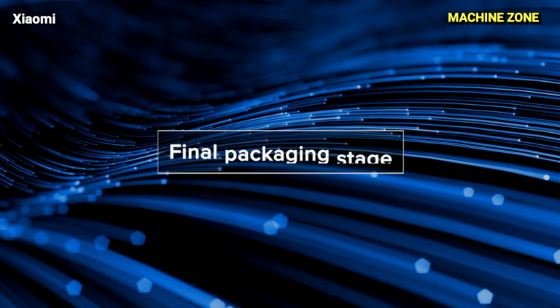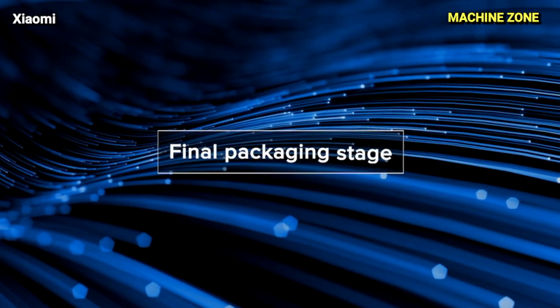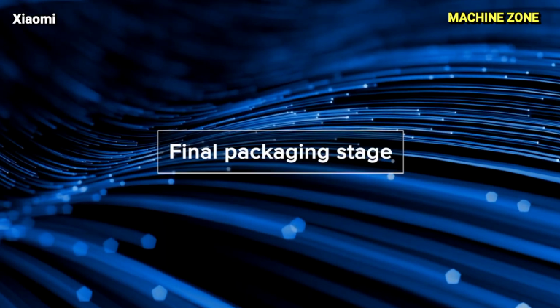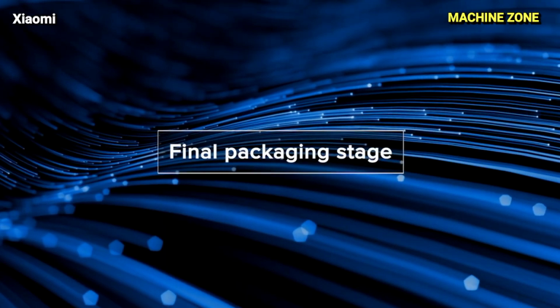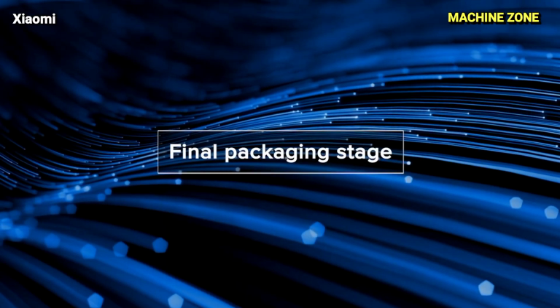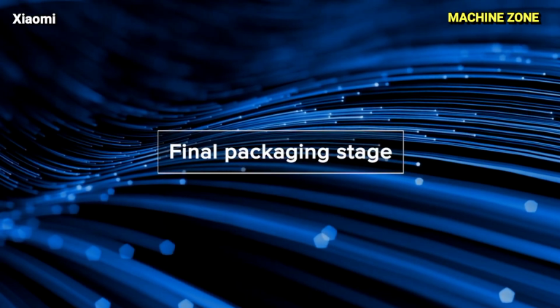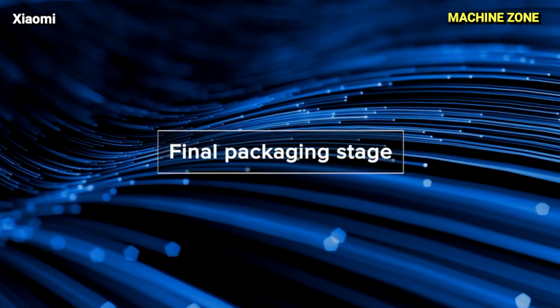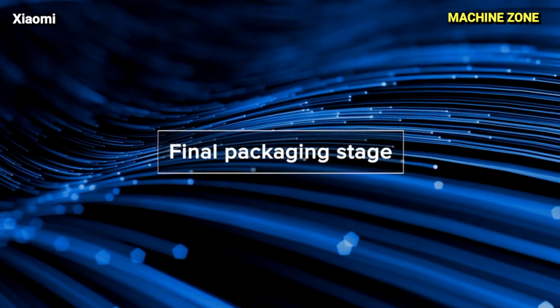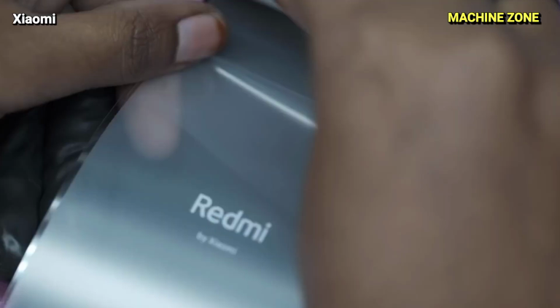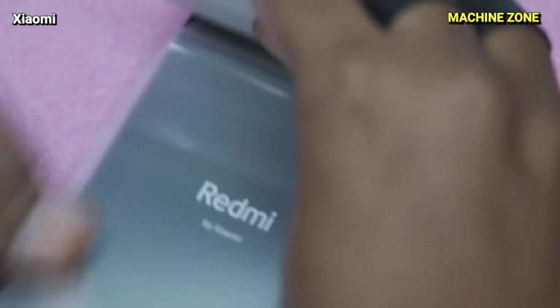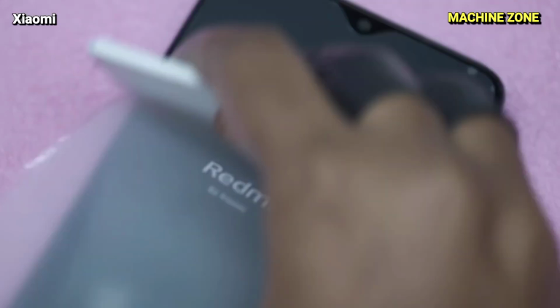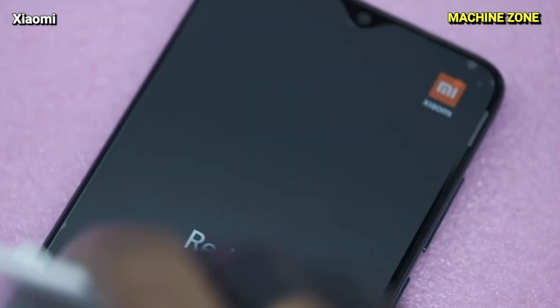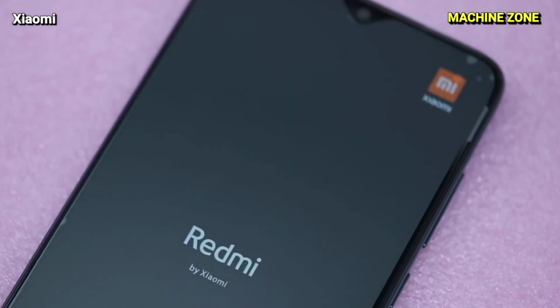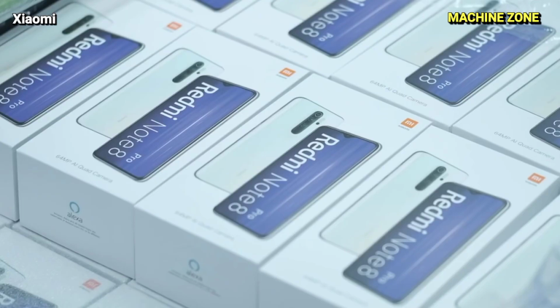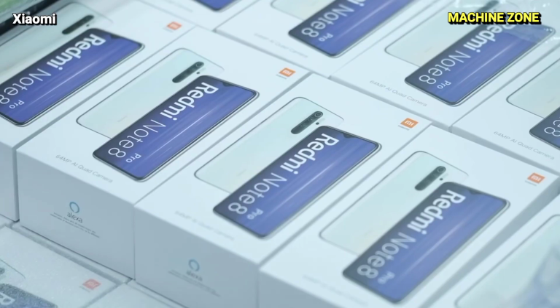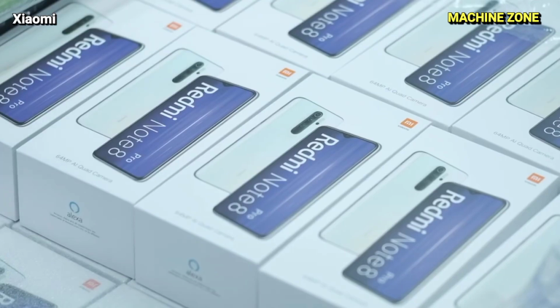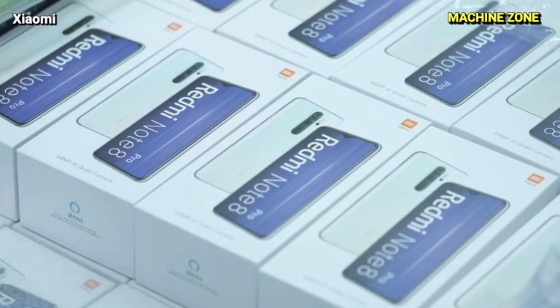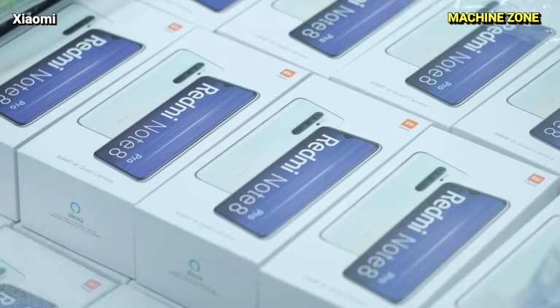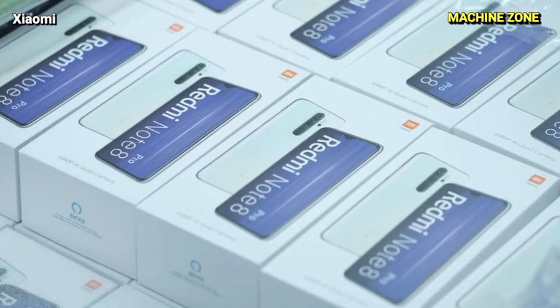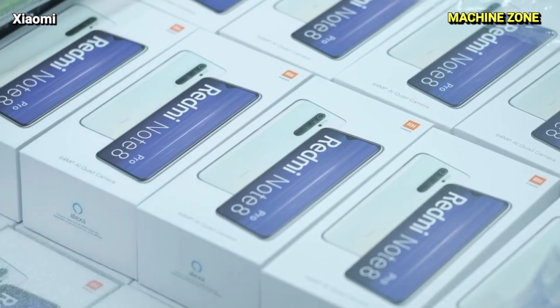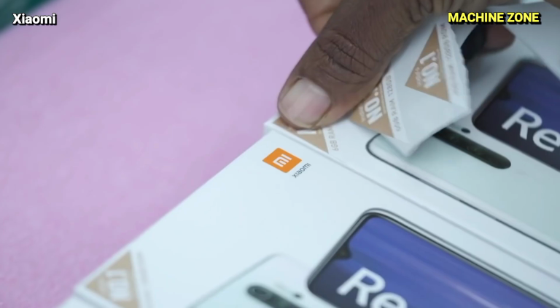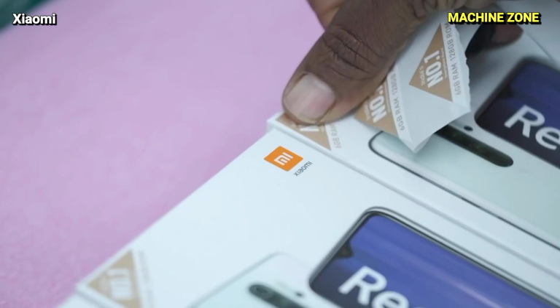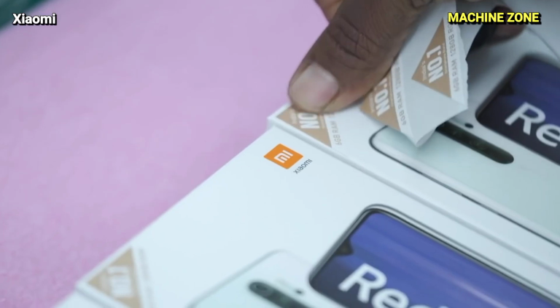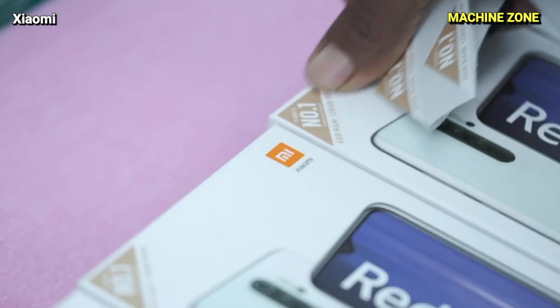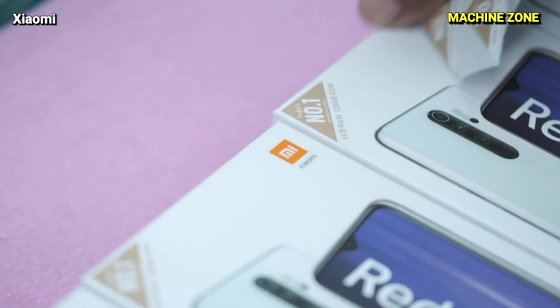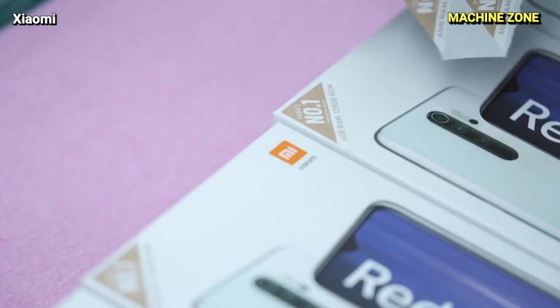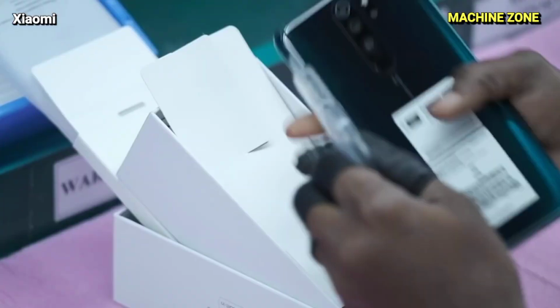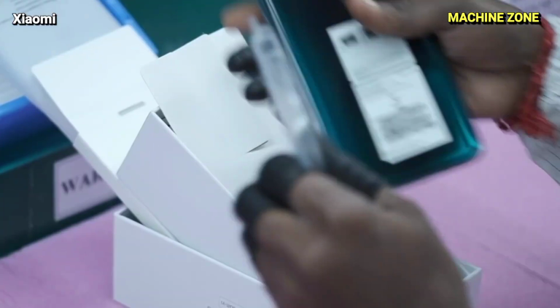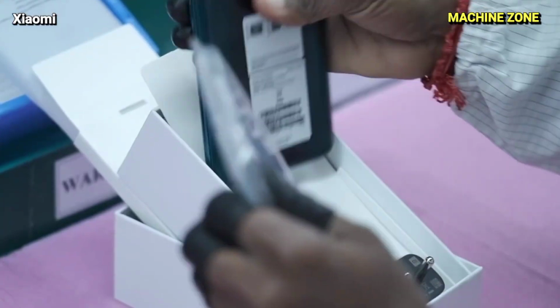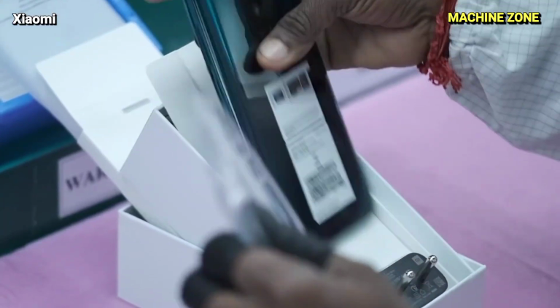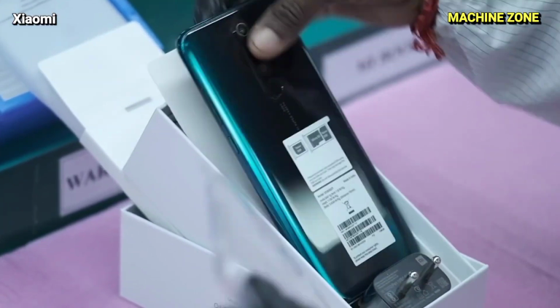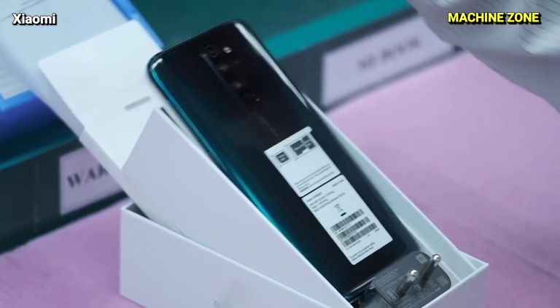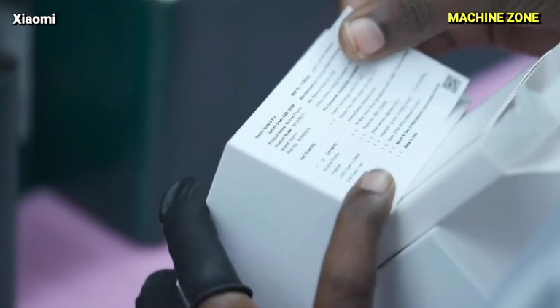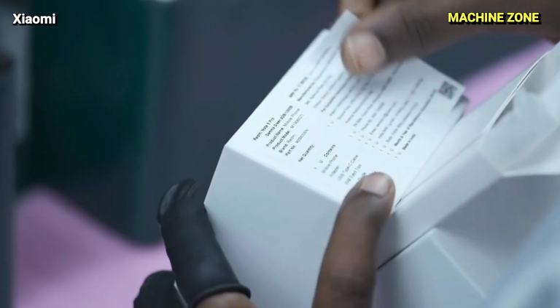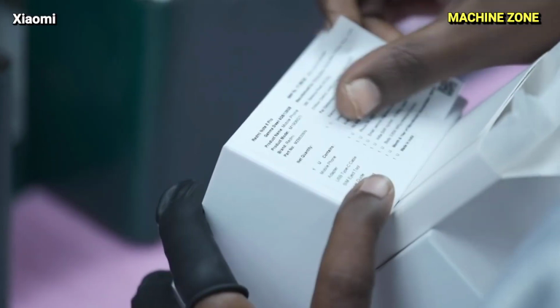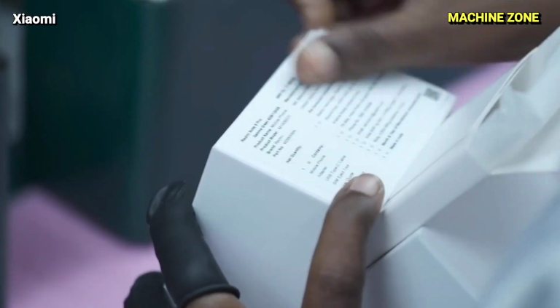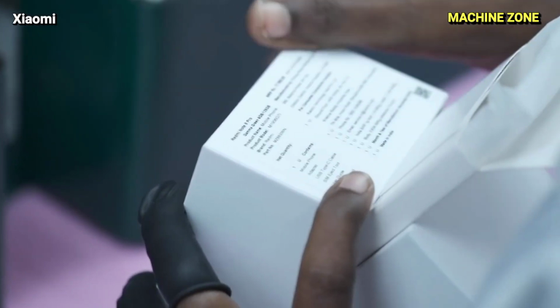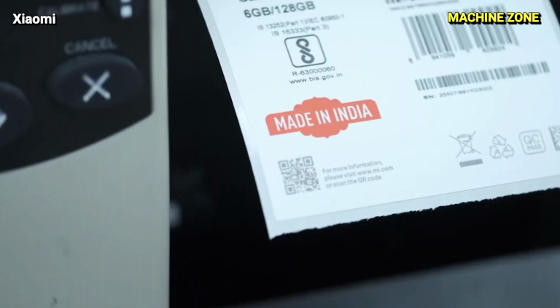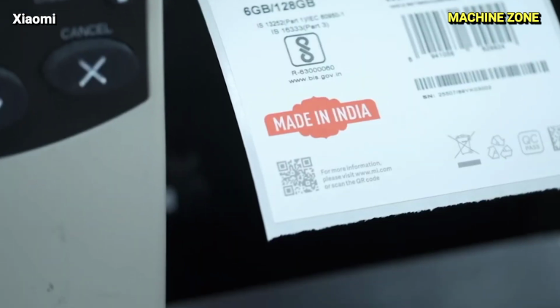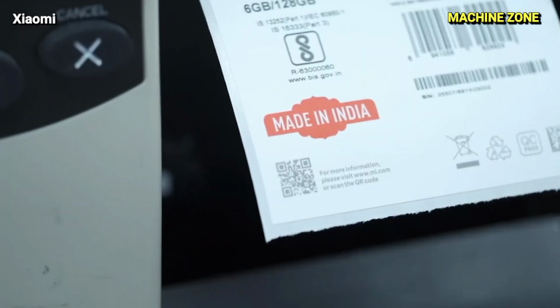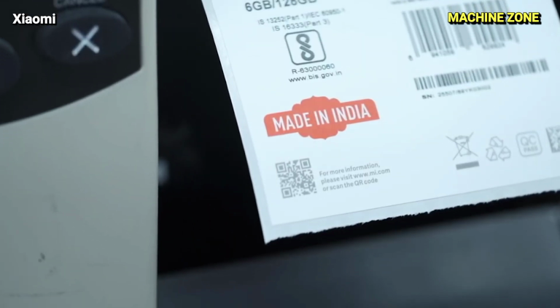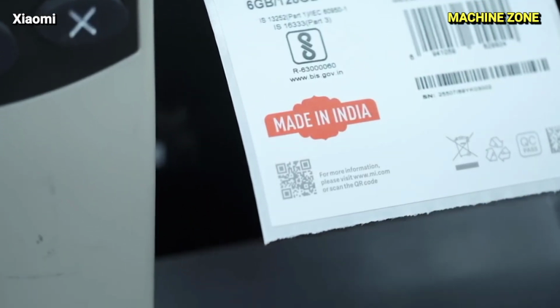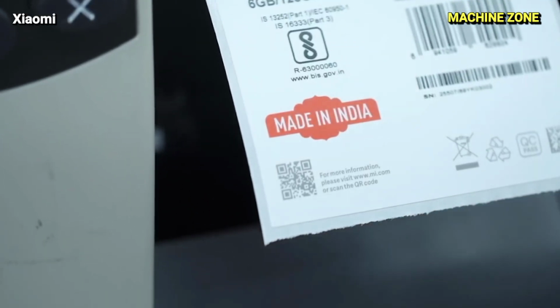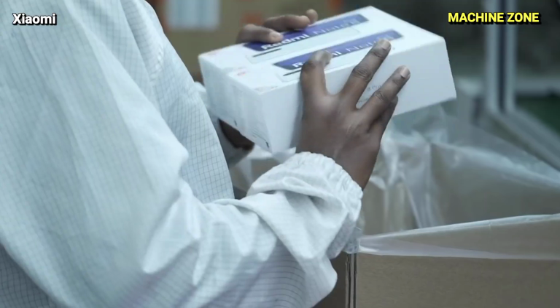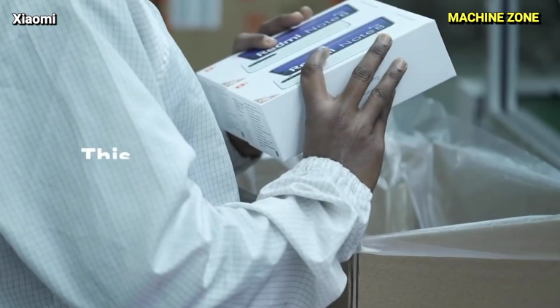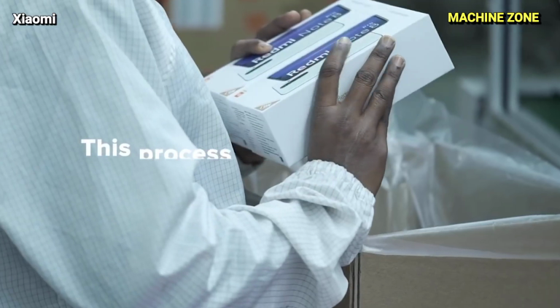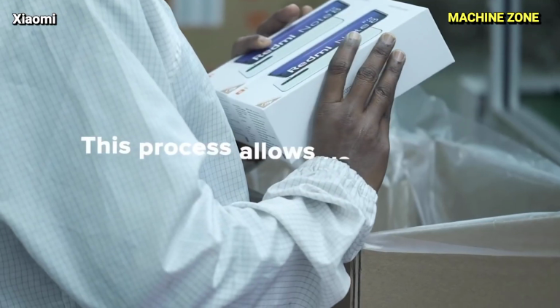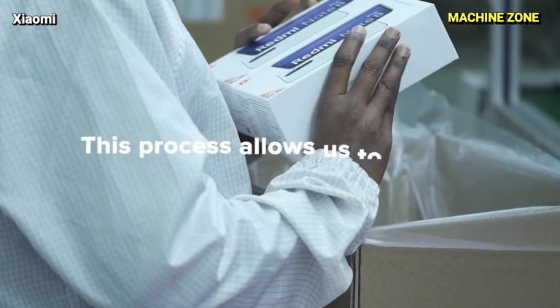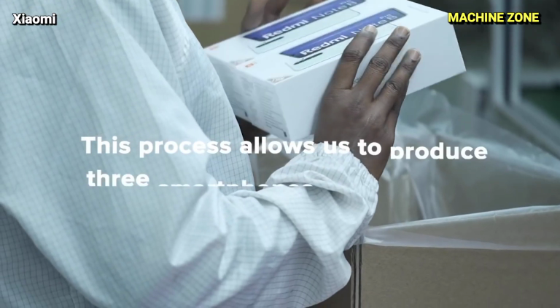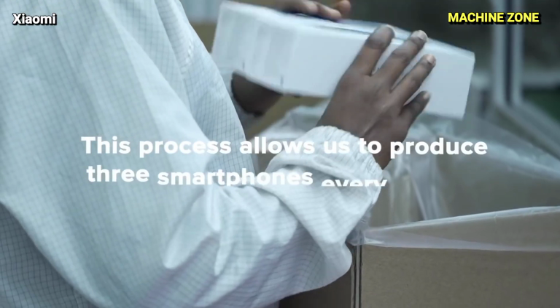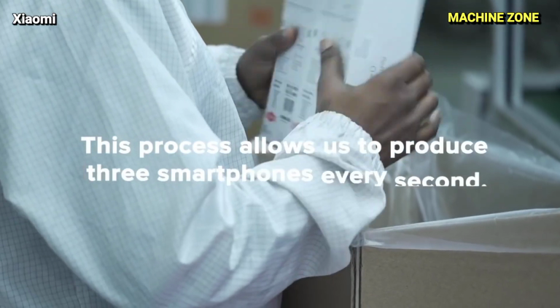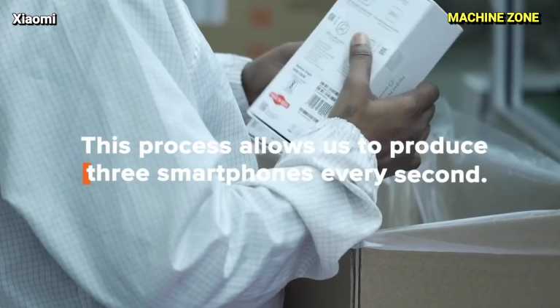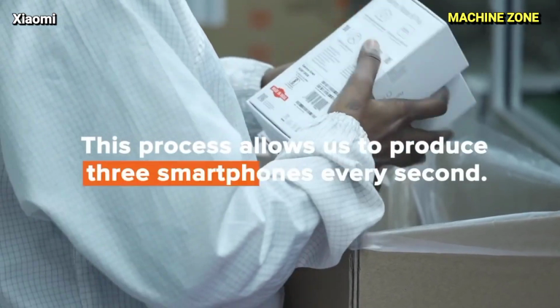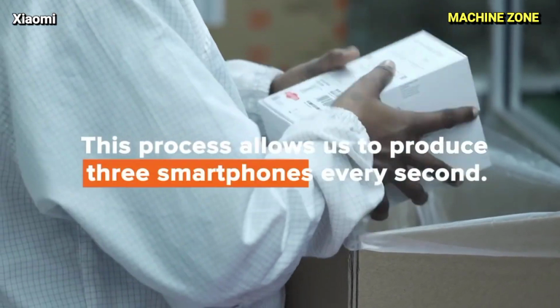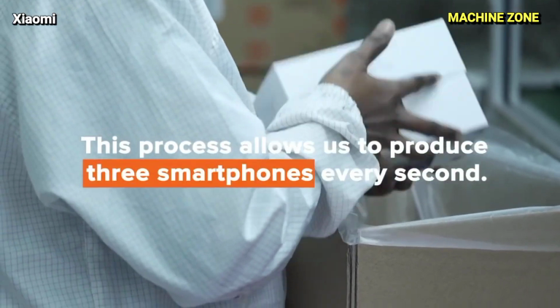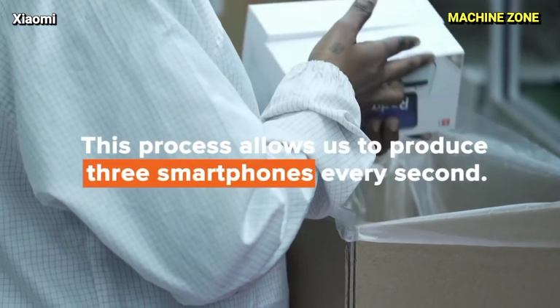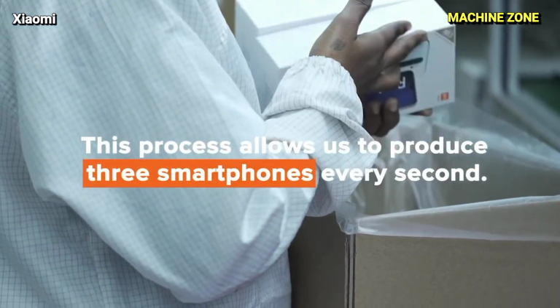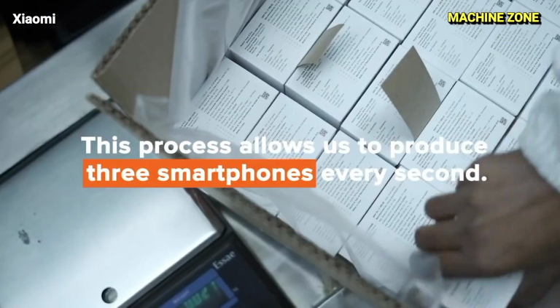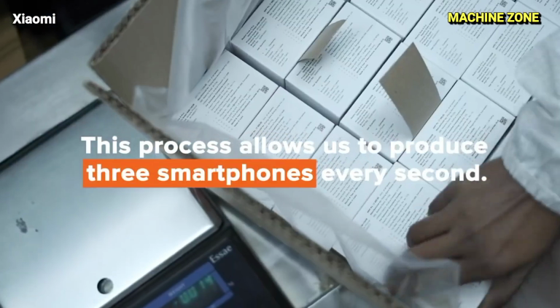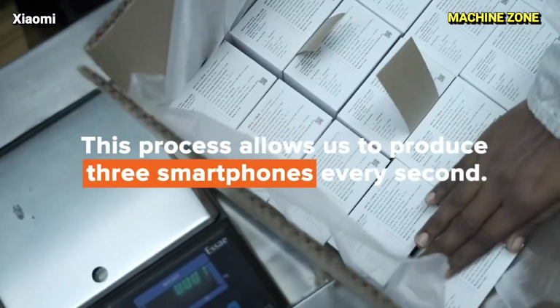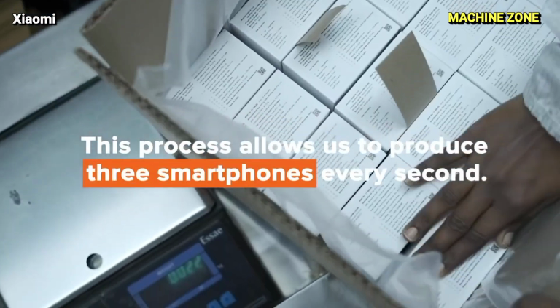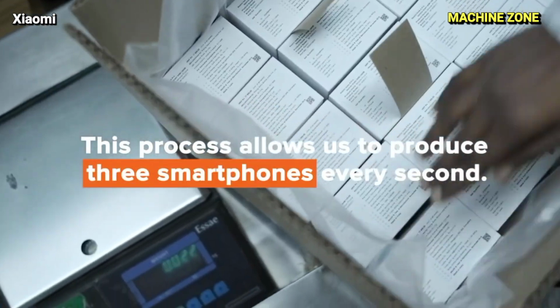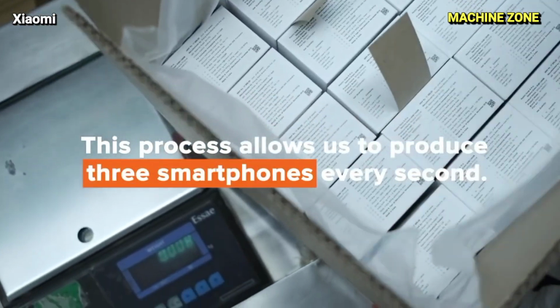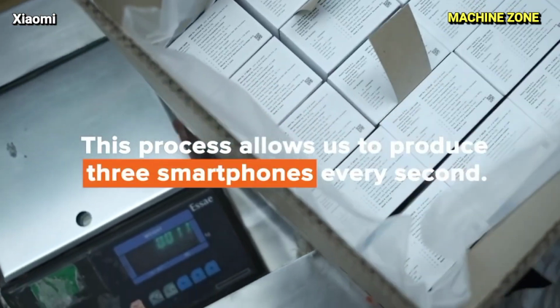Packaging and Shipping: Once complete, the phones are carefully packaged and shipped to retailers worldwide, ready to reach their new owners.